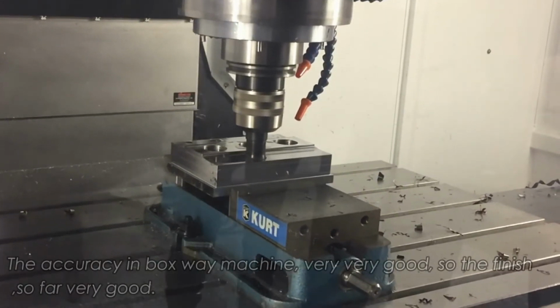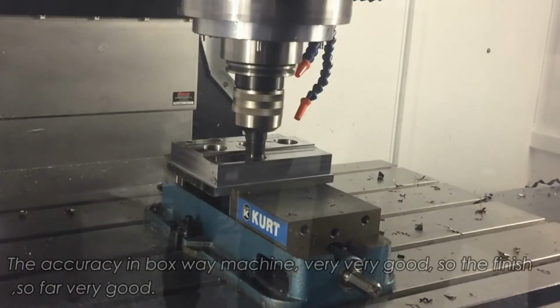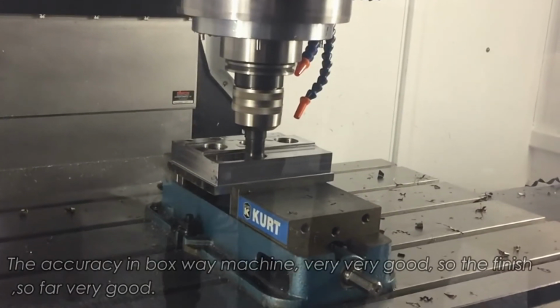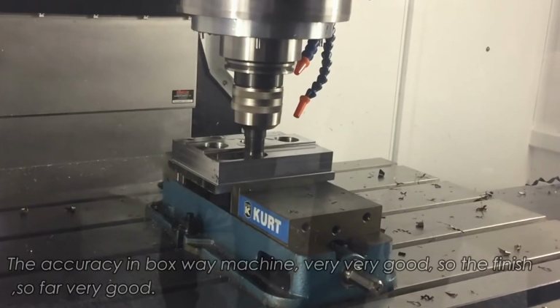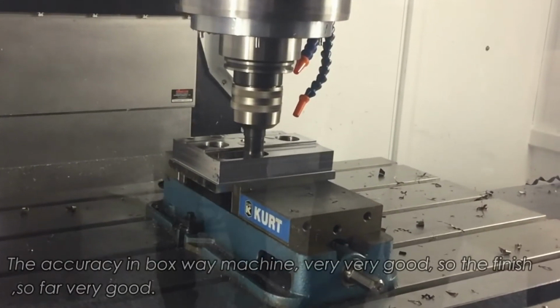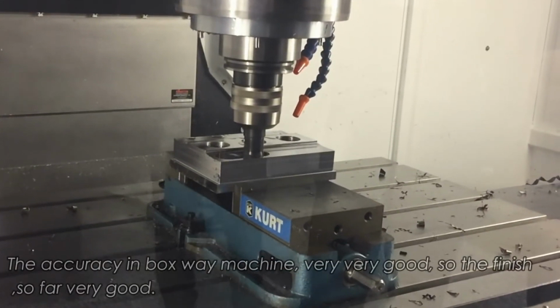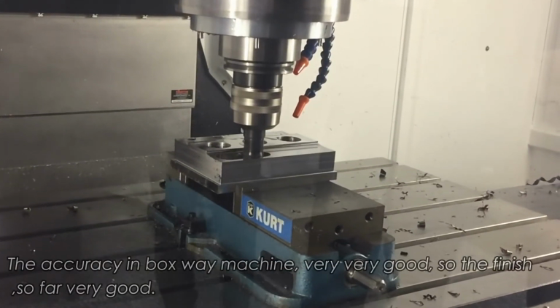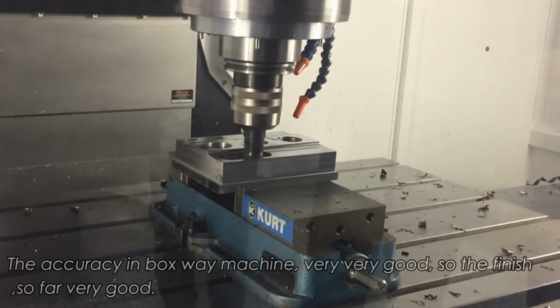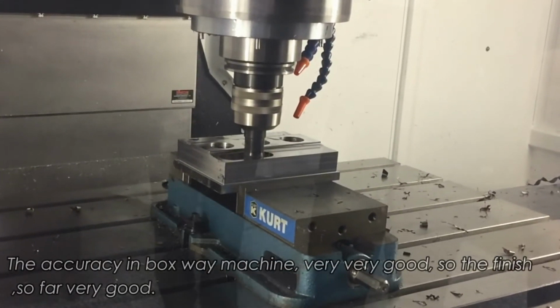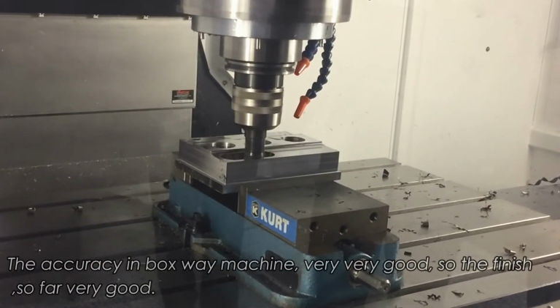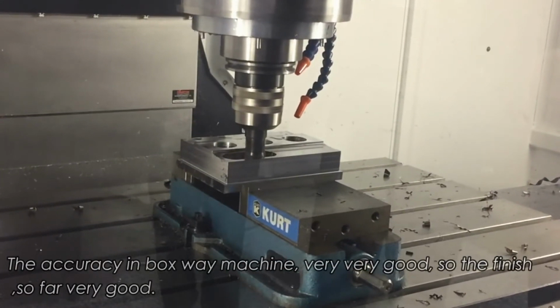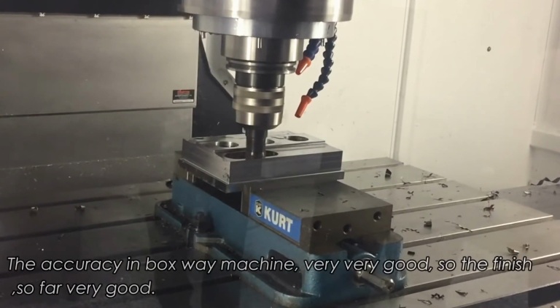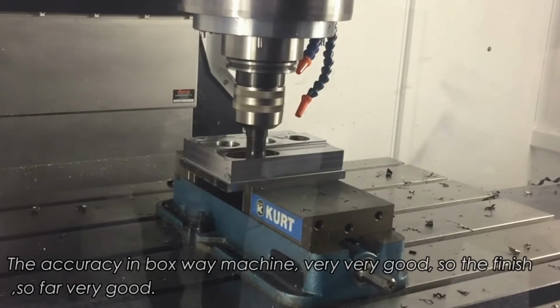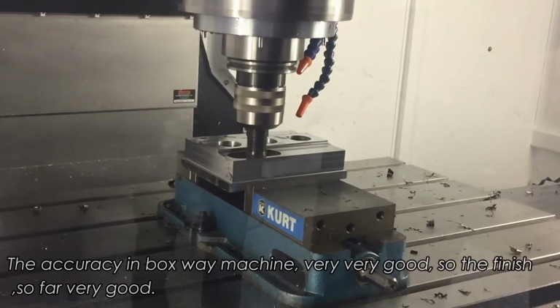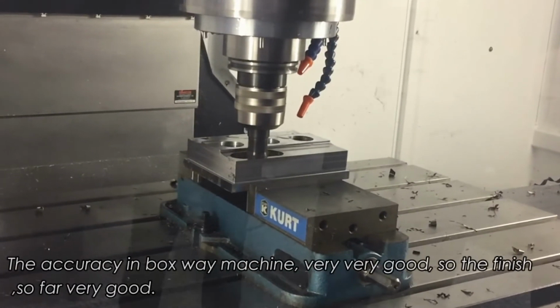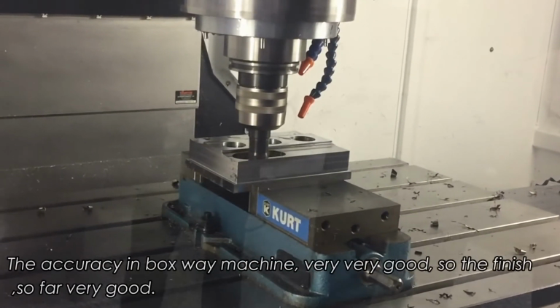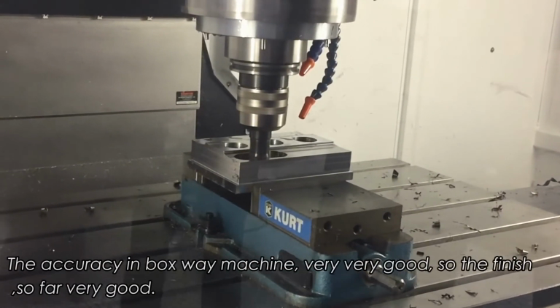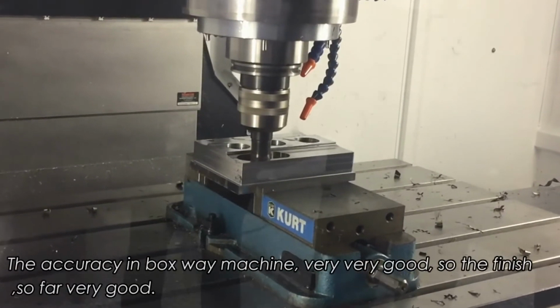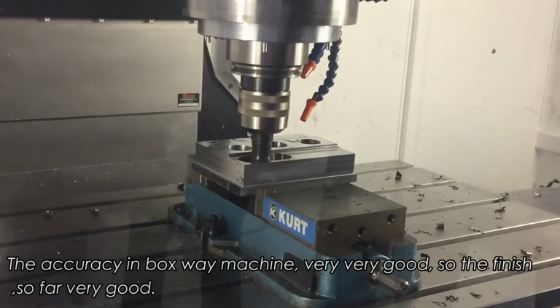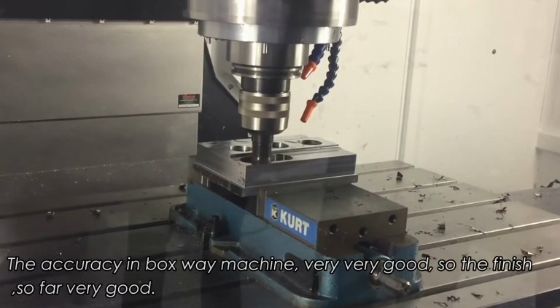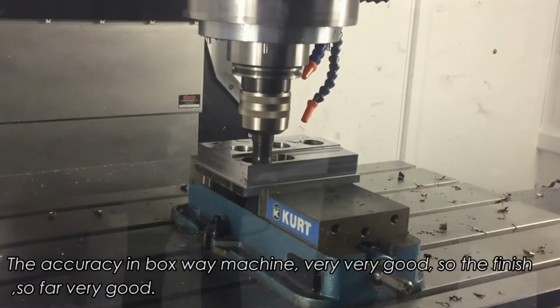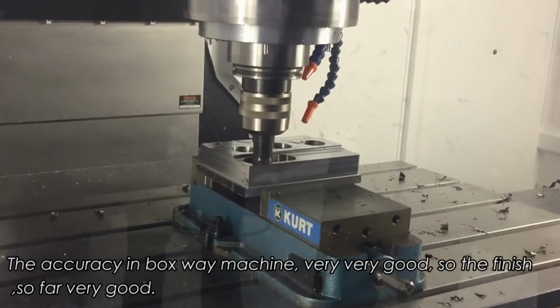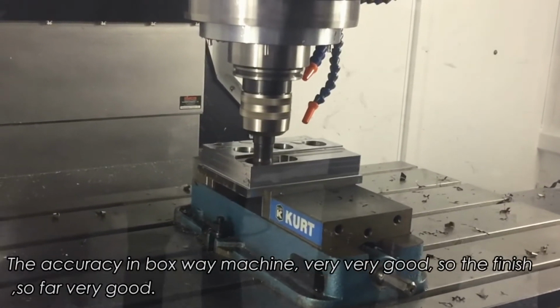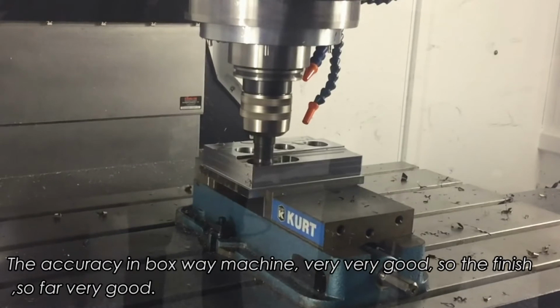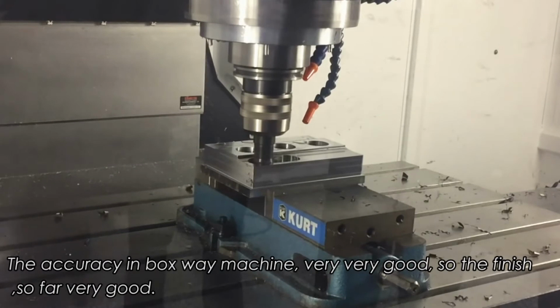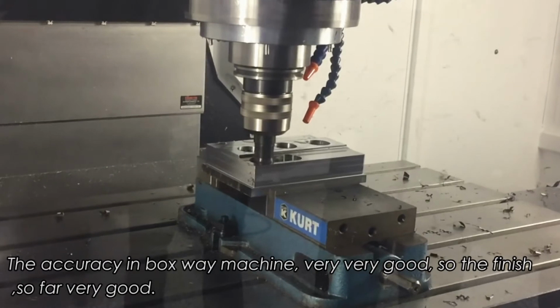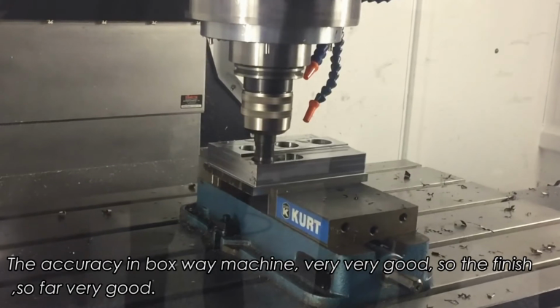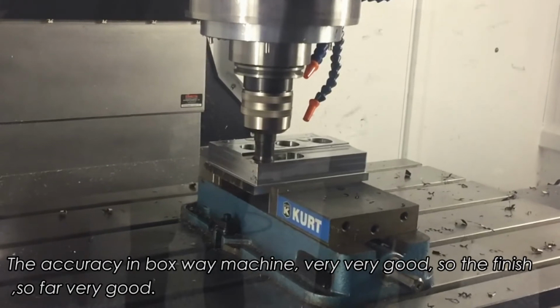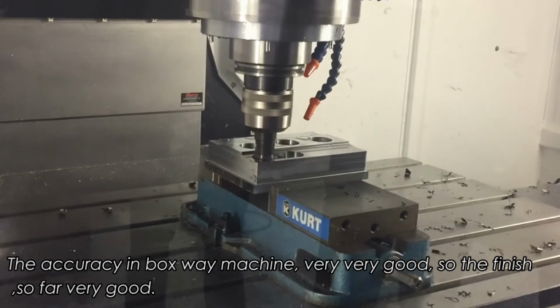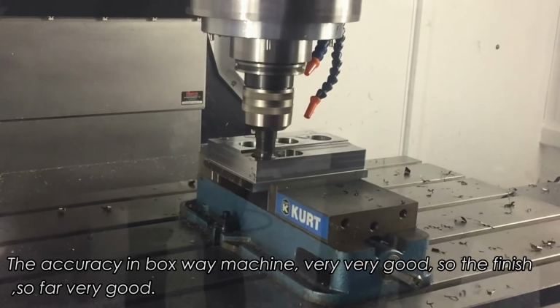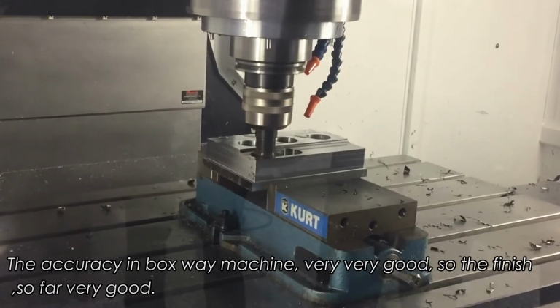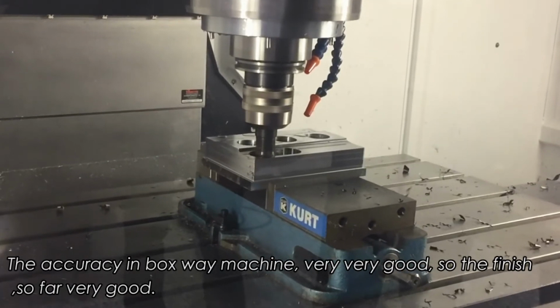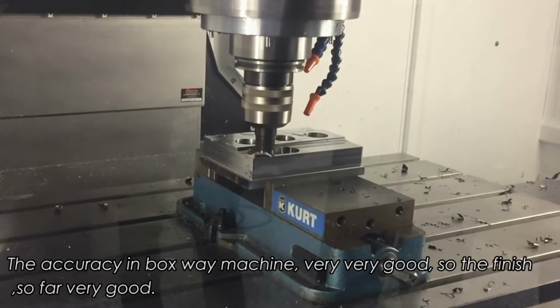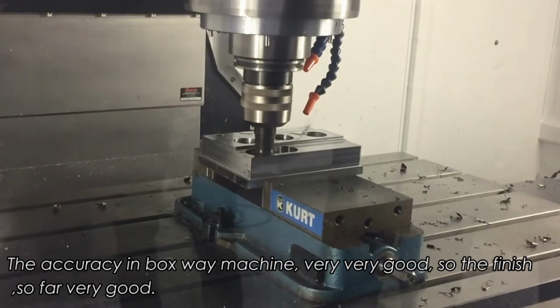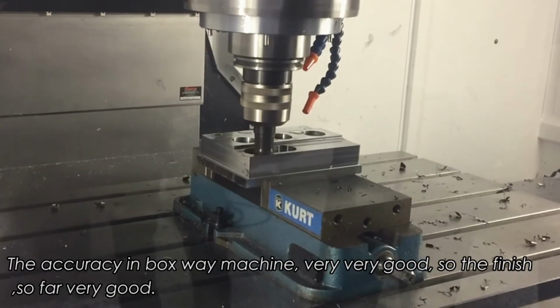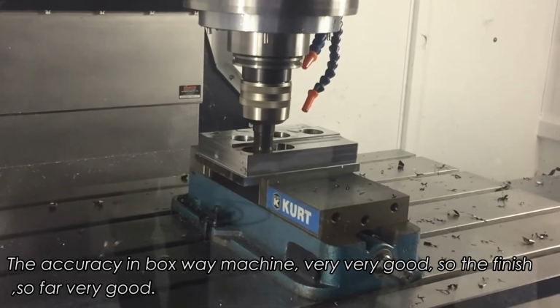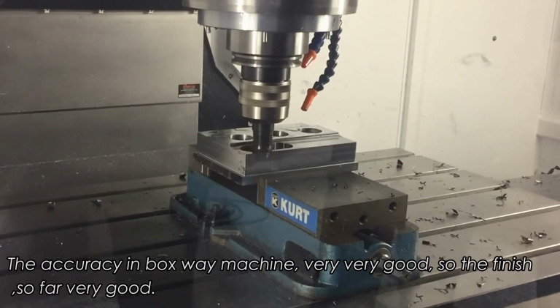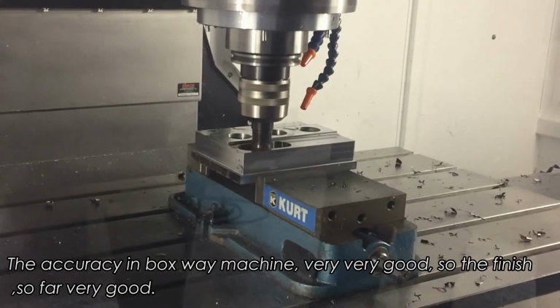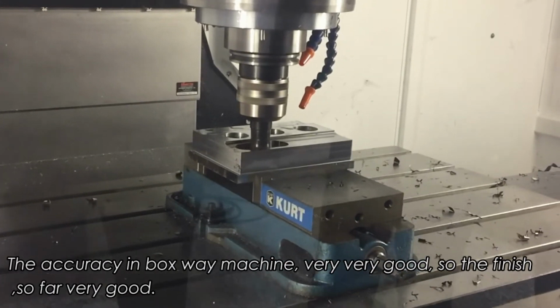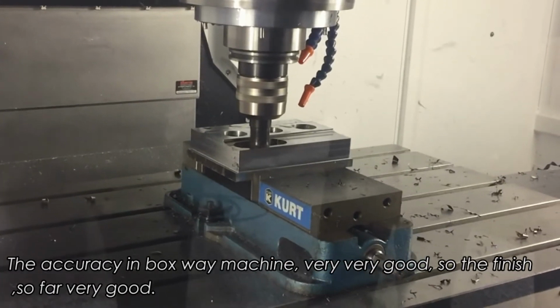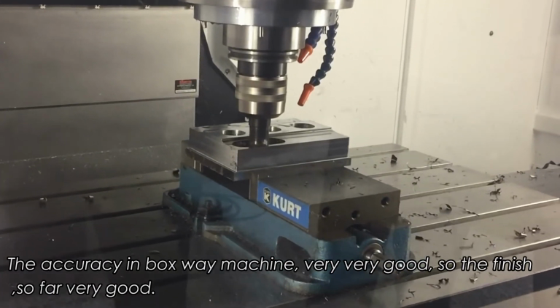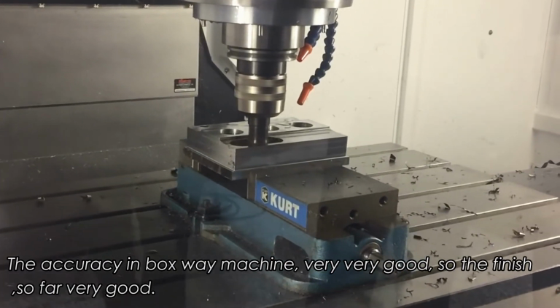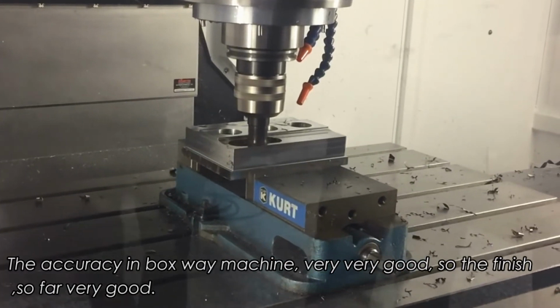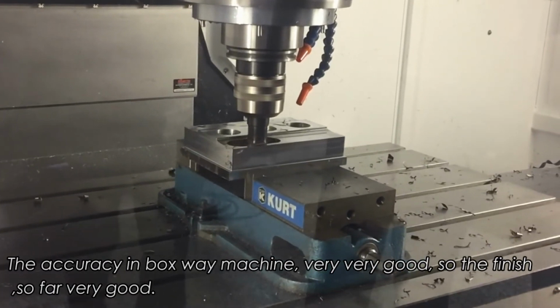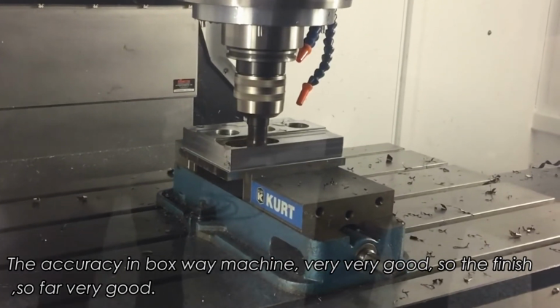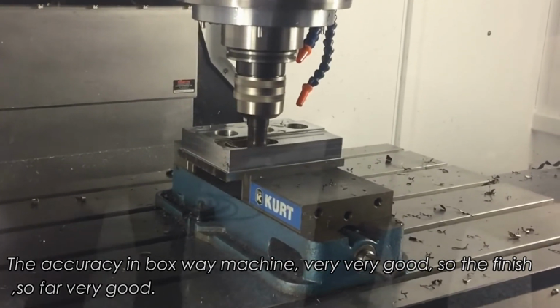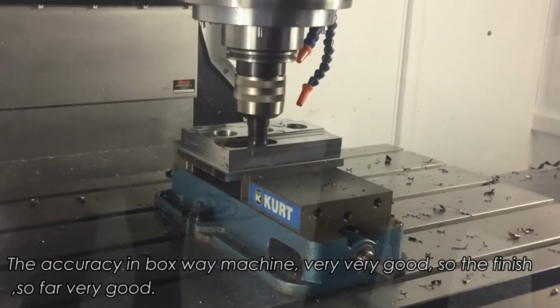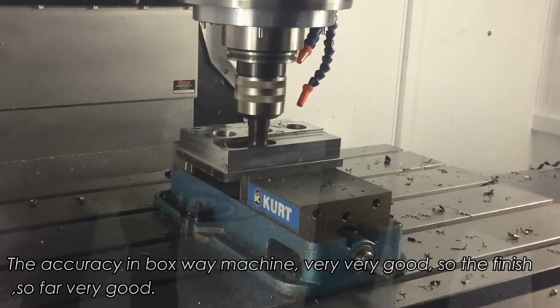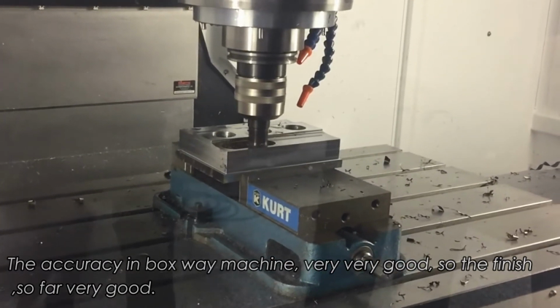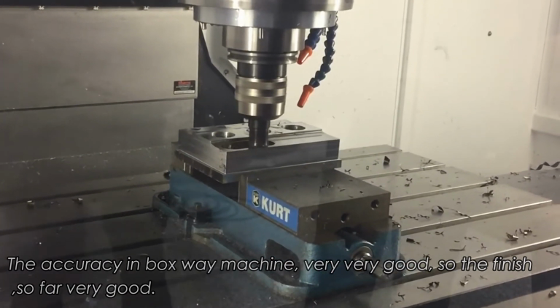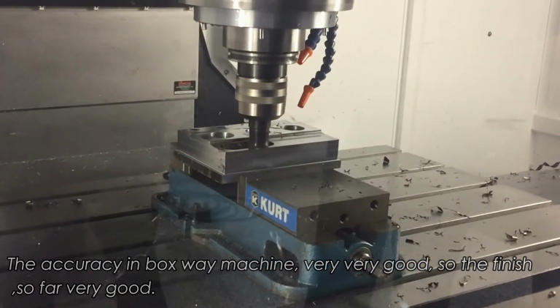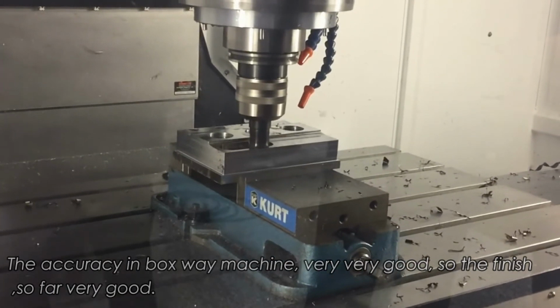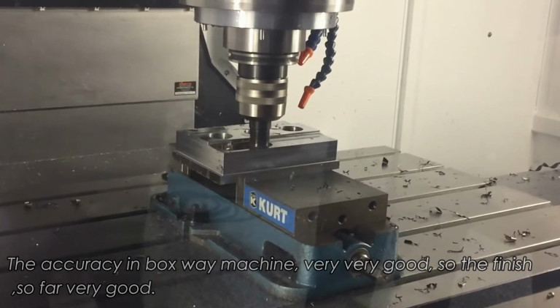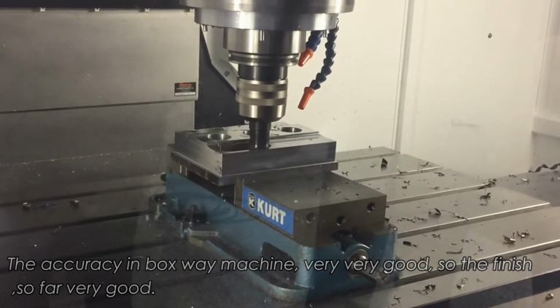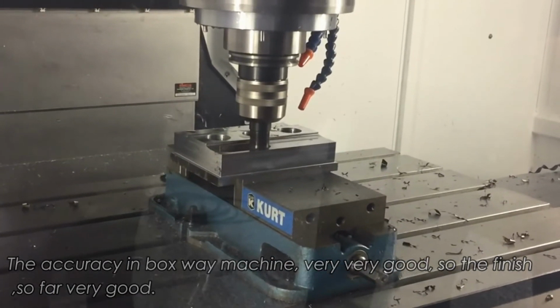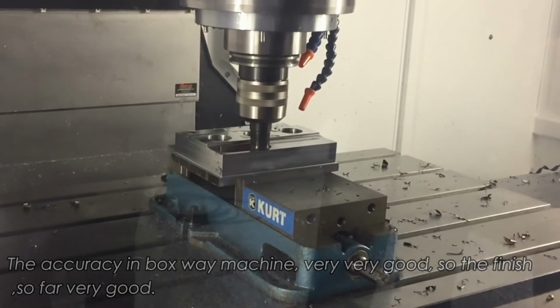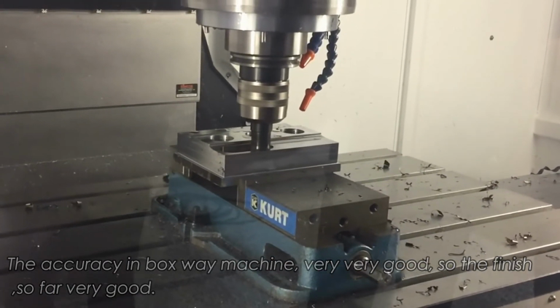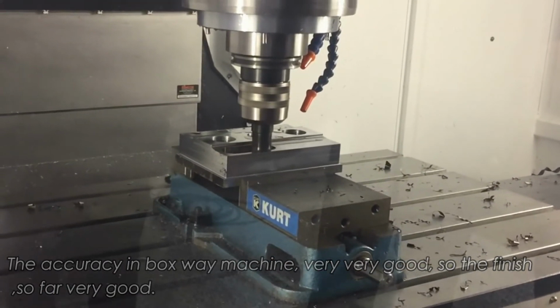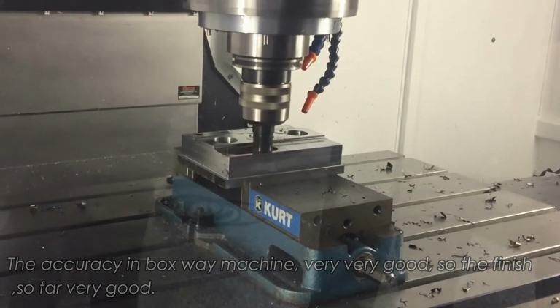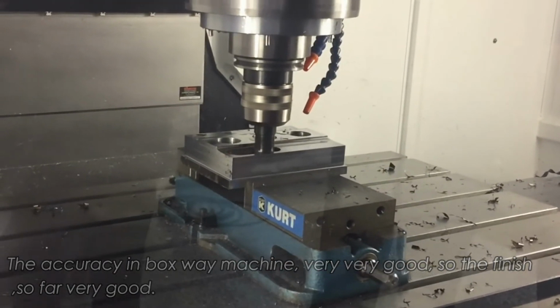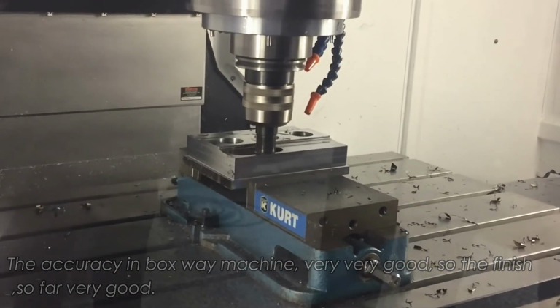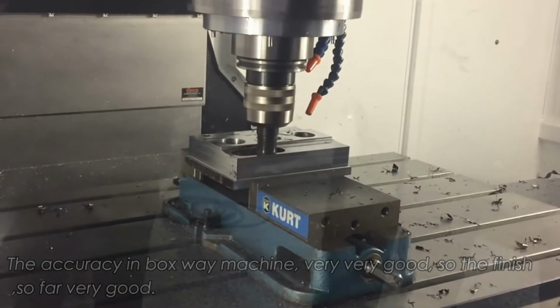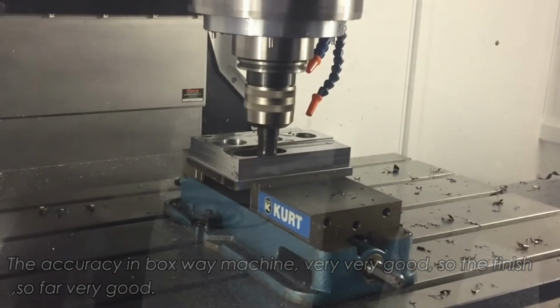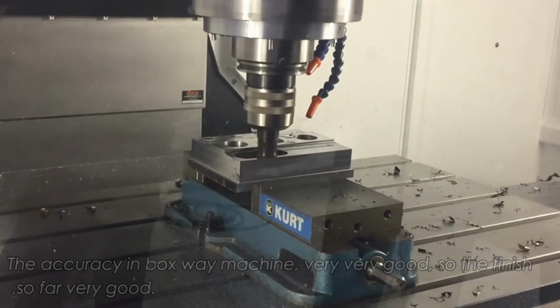Accuracy wise, the Voxway machine is very, very good. This finishes so far, very good.